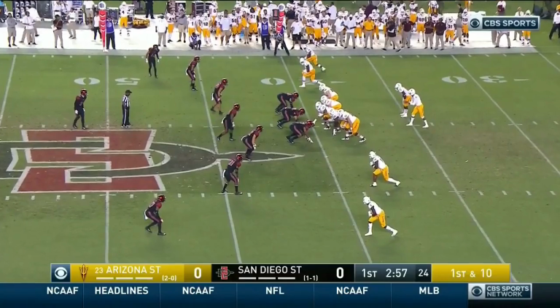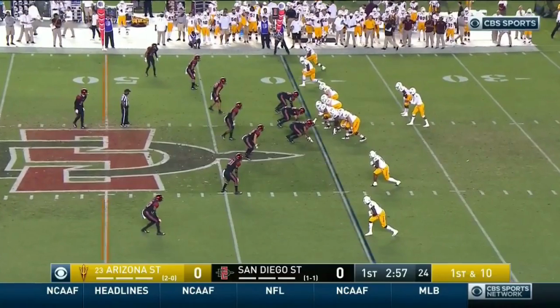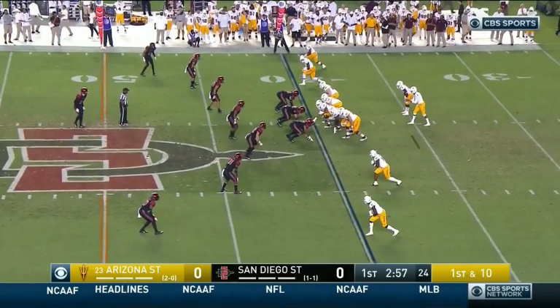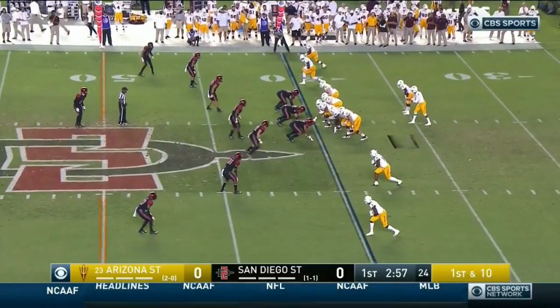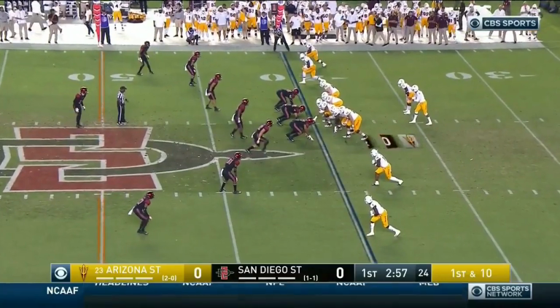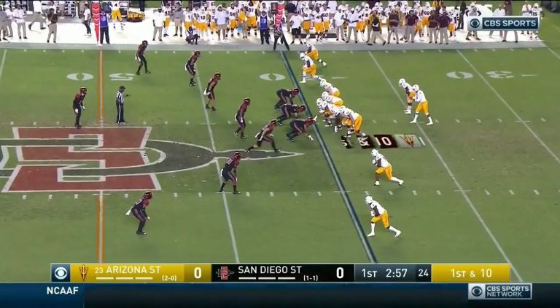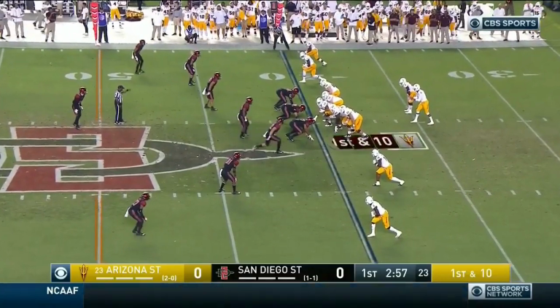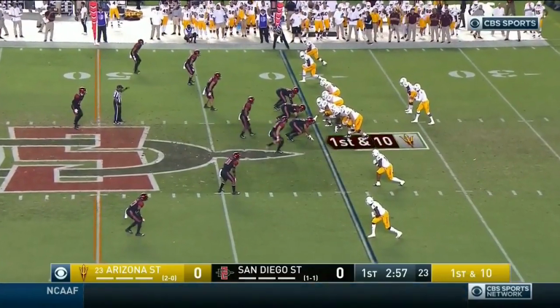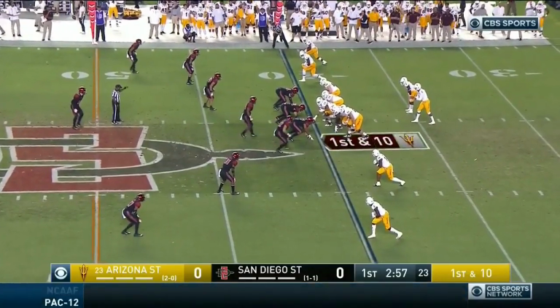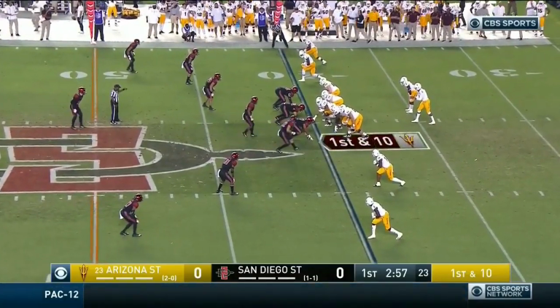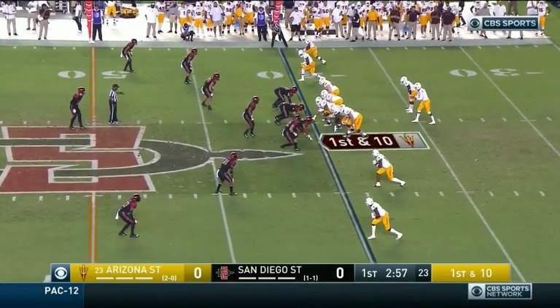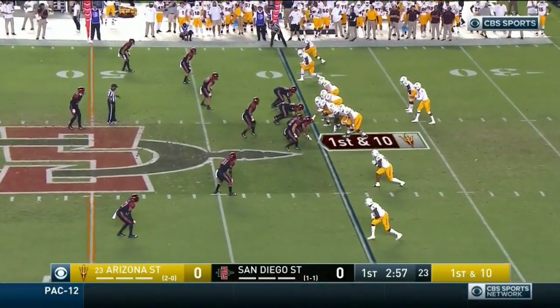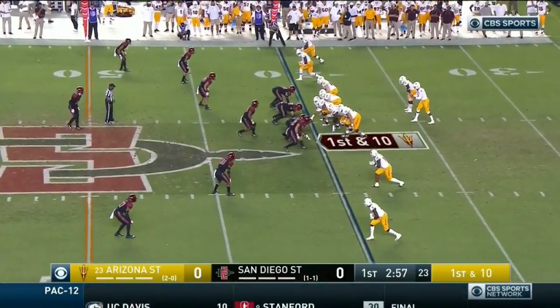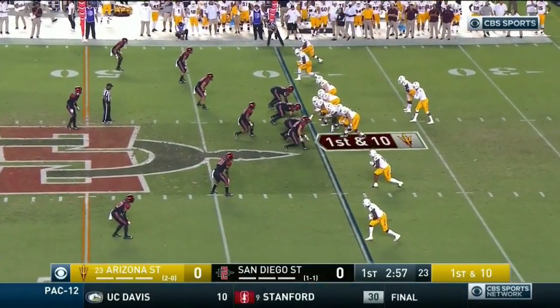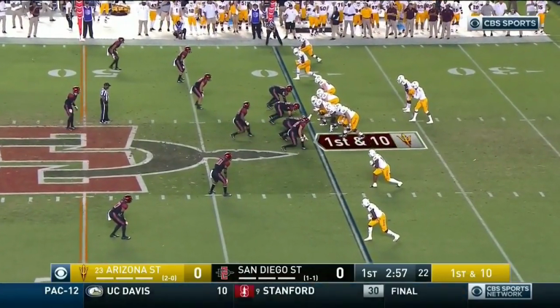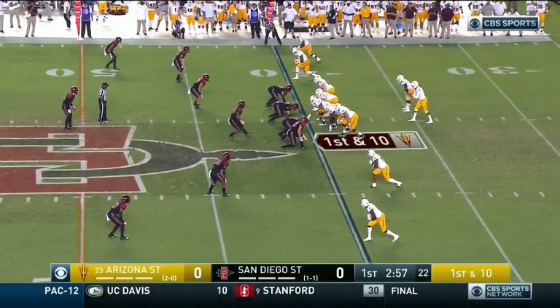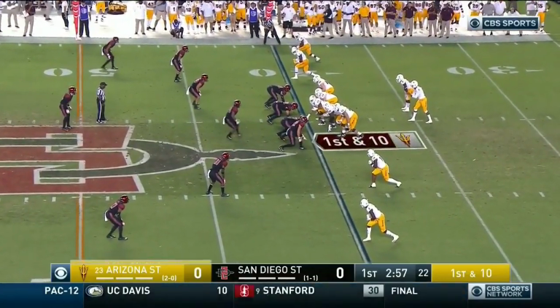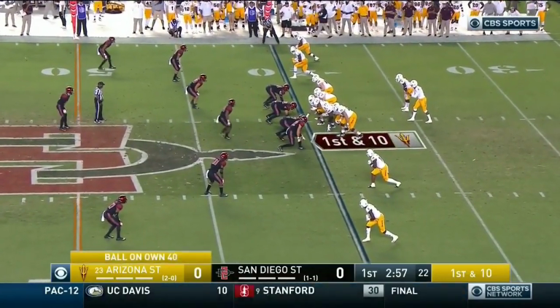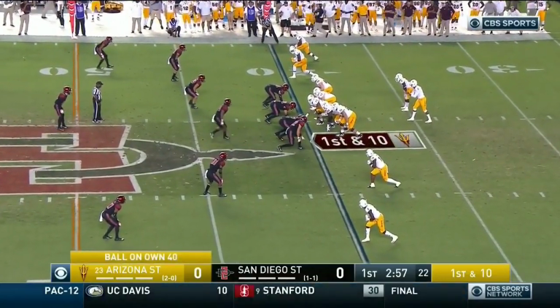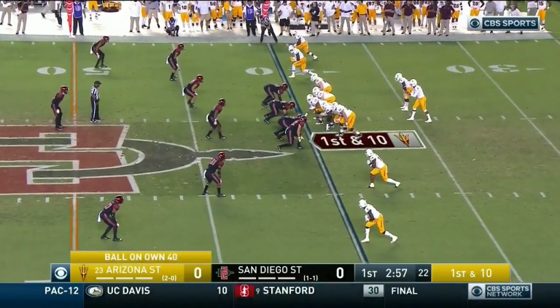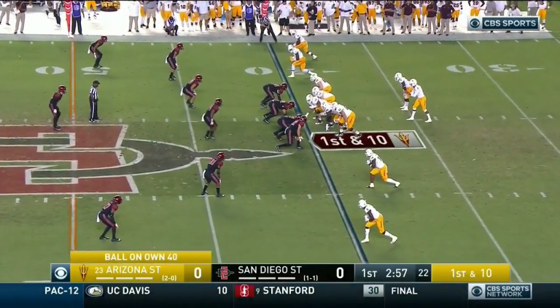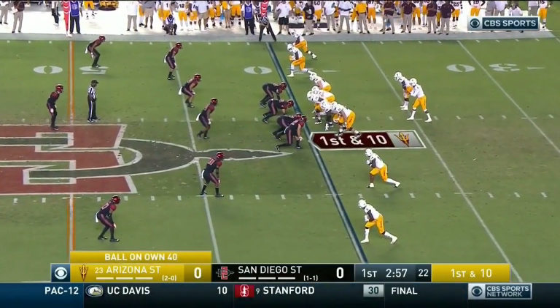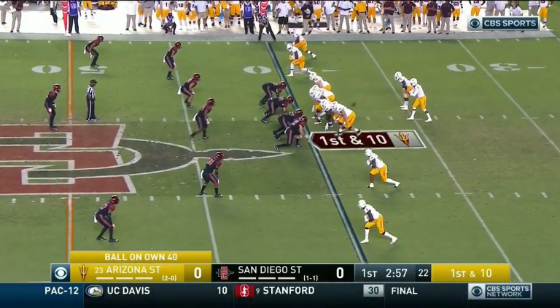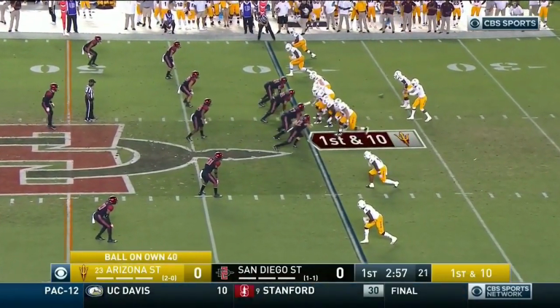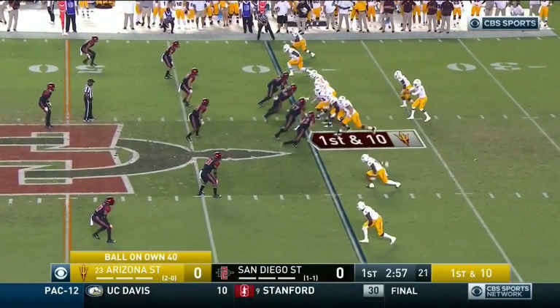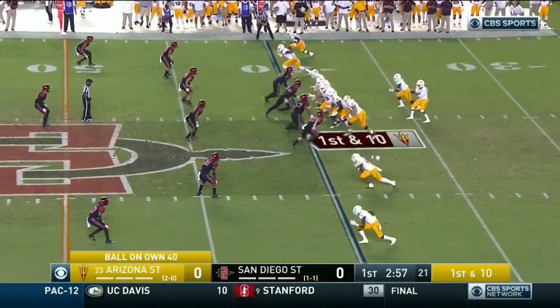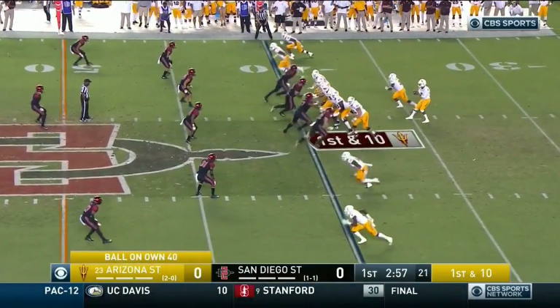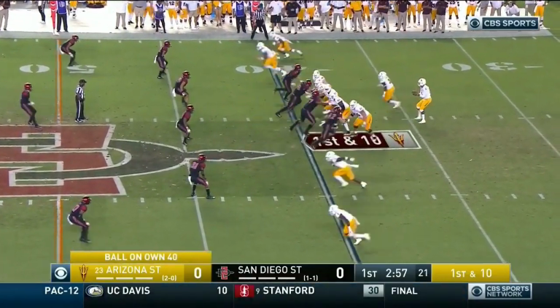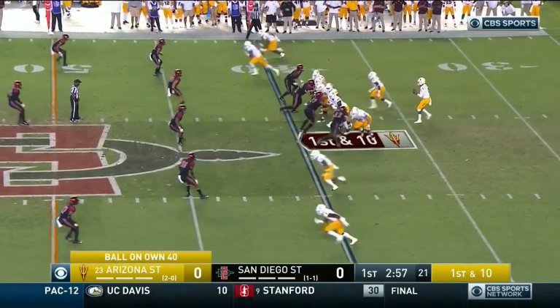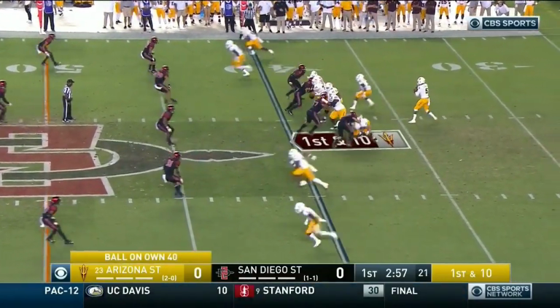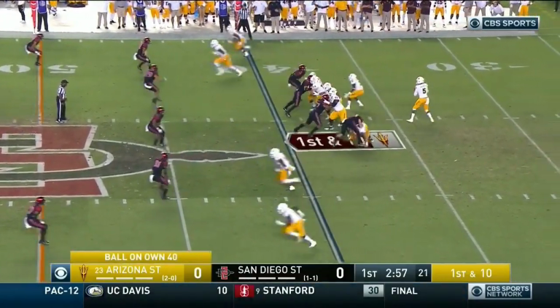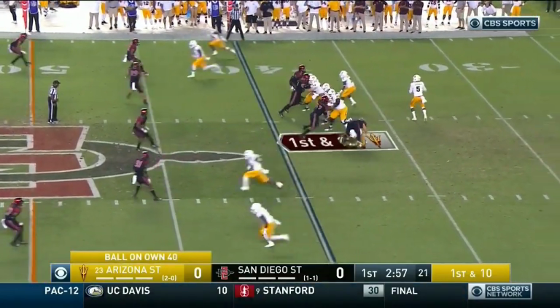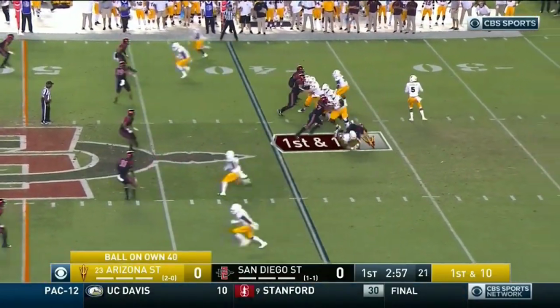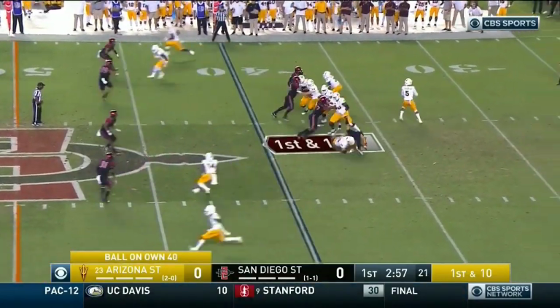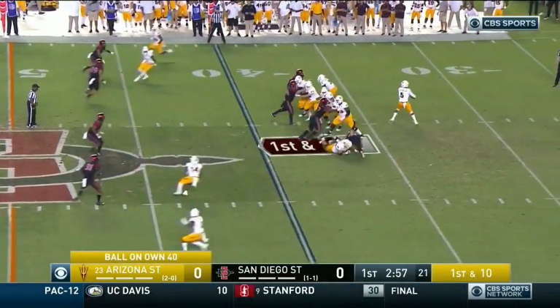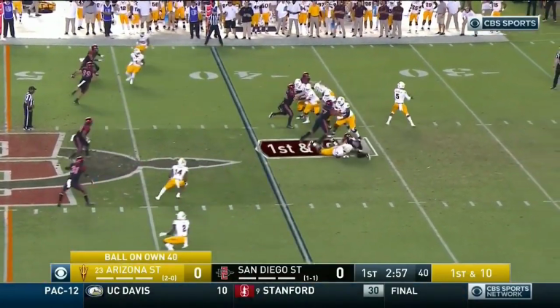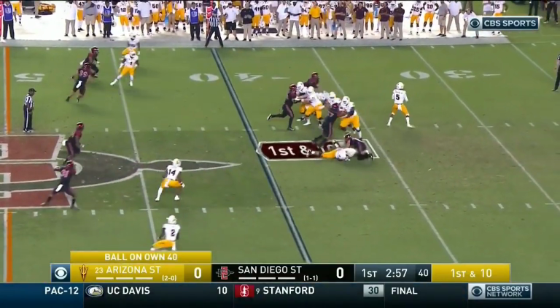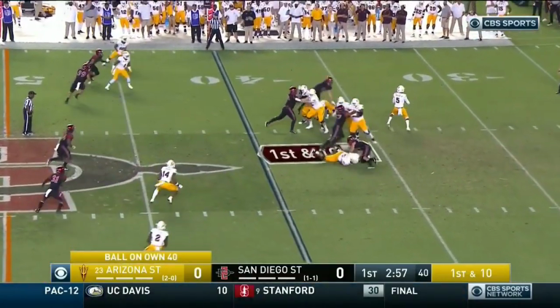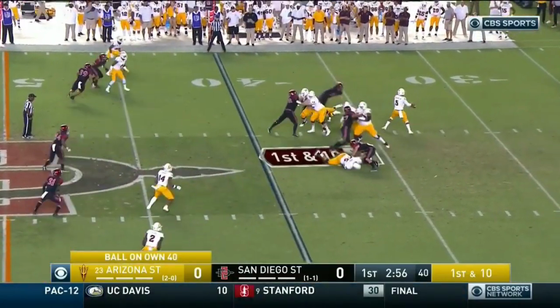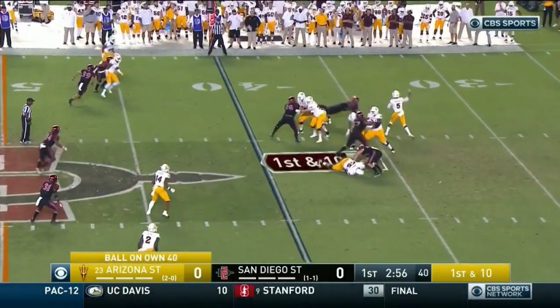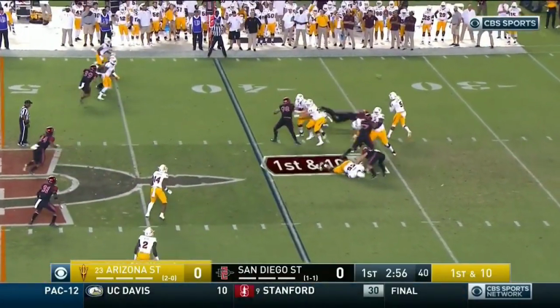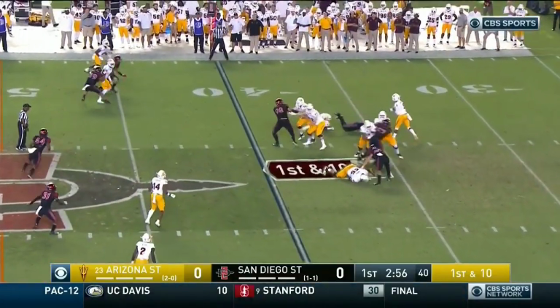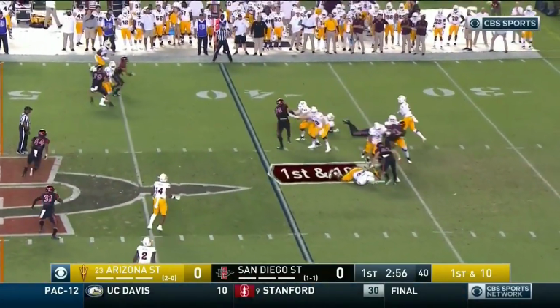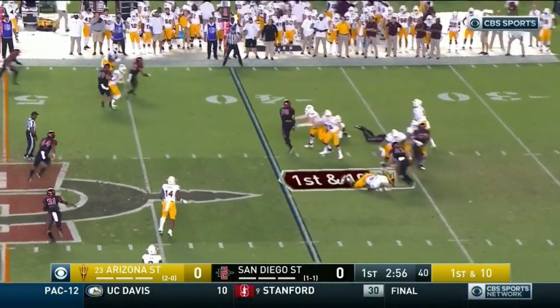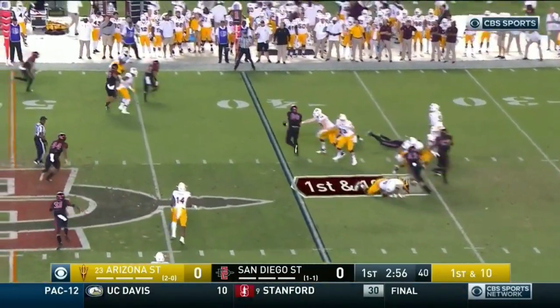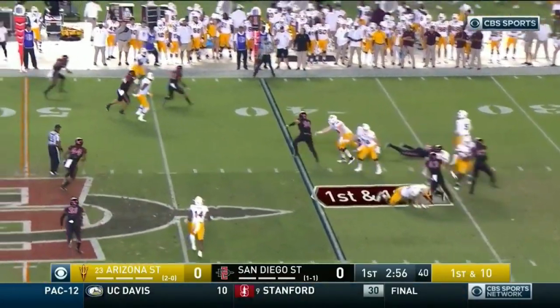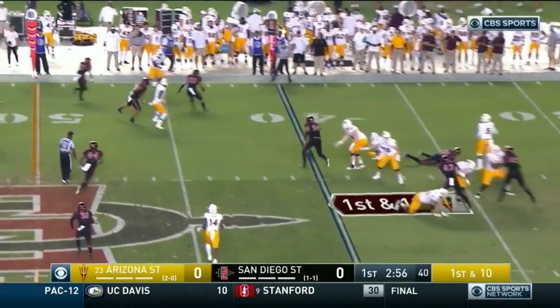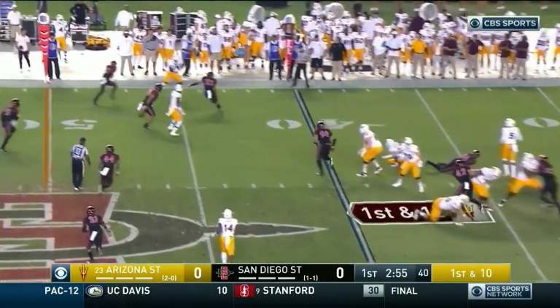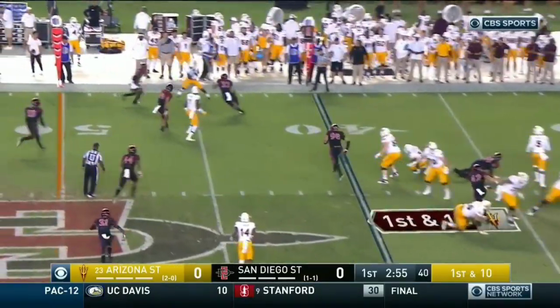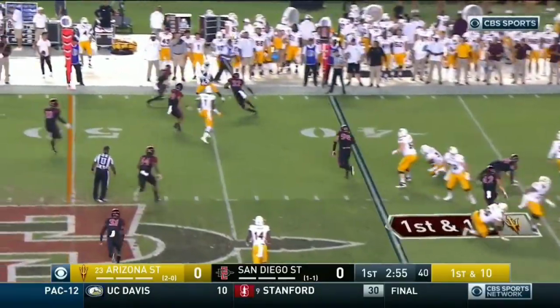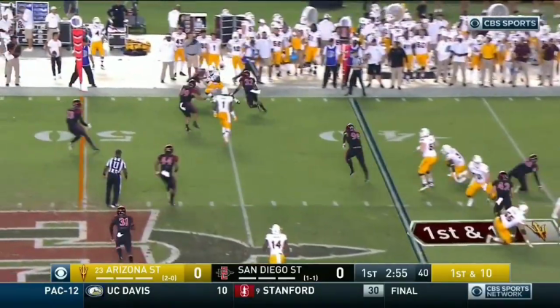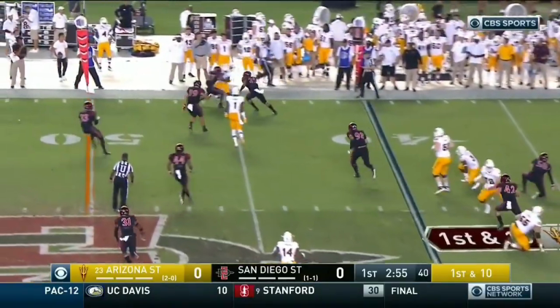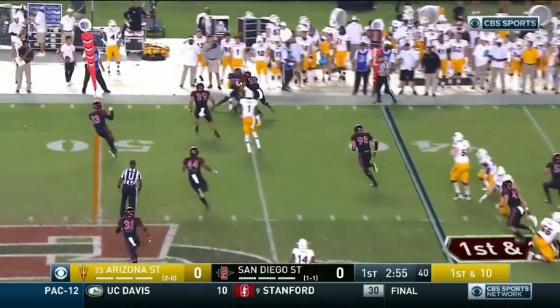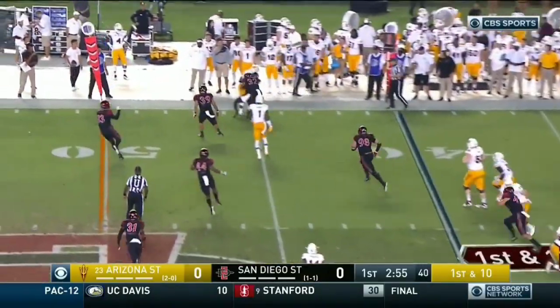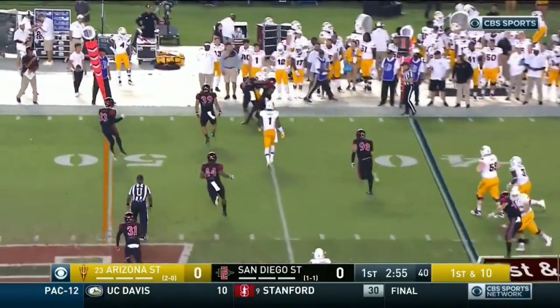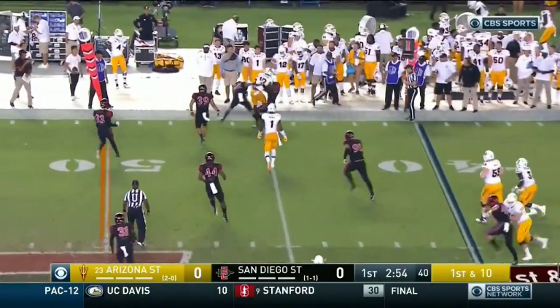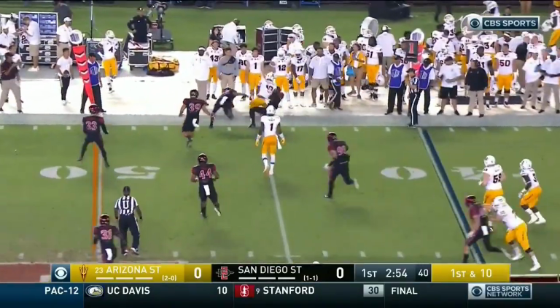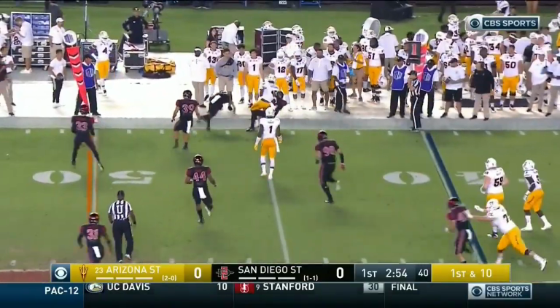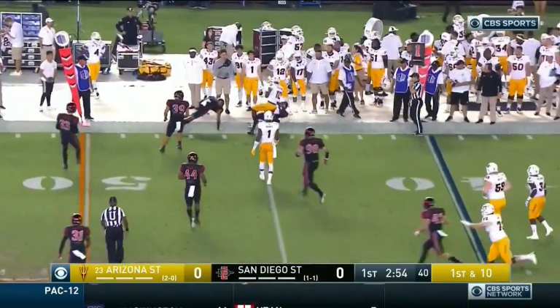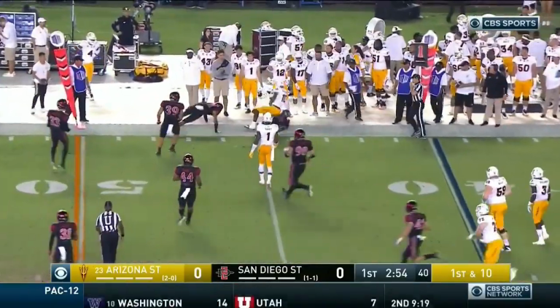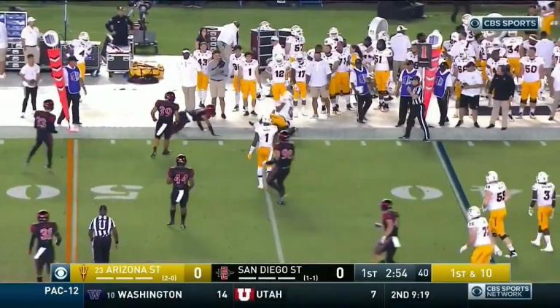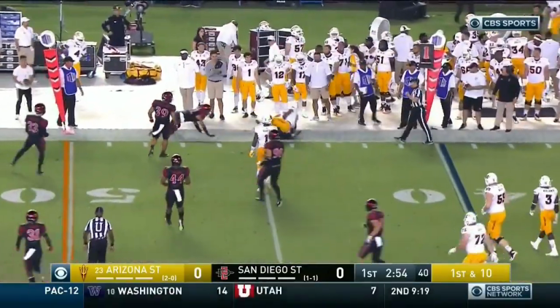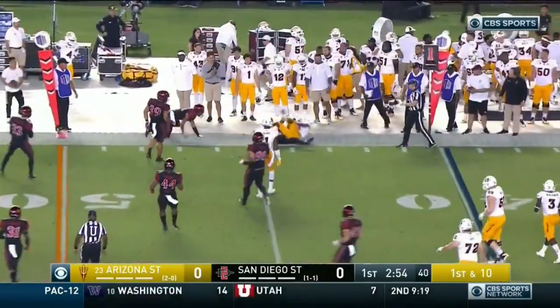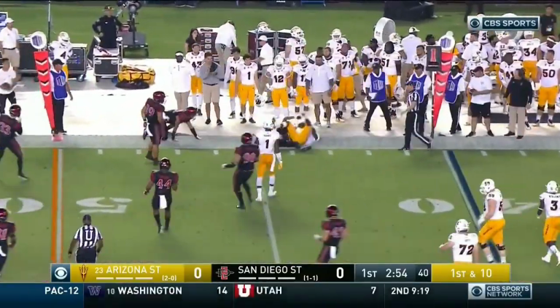All the pats on the back and the special love the Sun Devils got this week. Once you put that behind you, go on the road and get to 3-0.